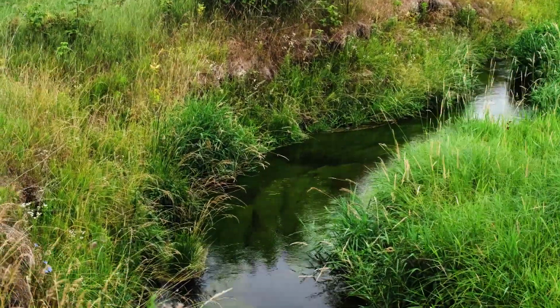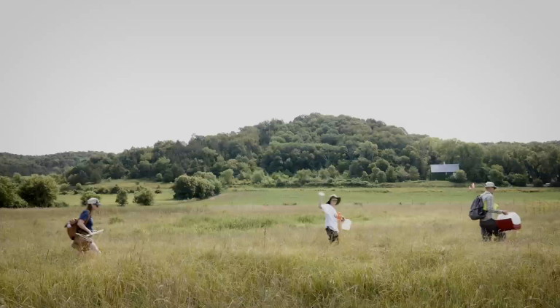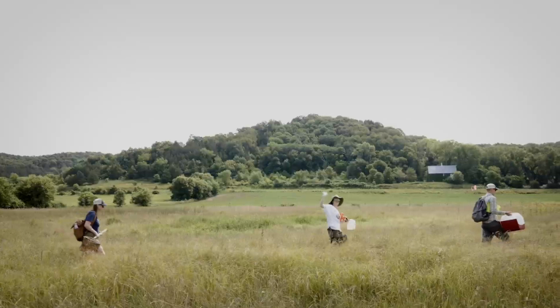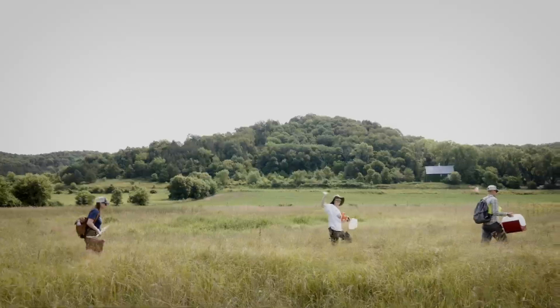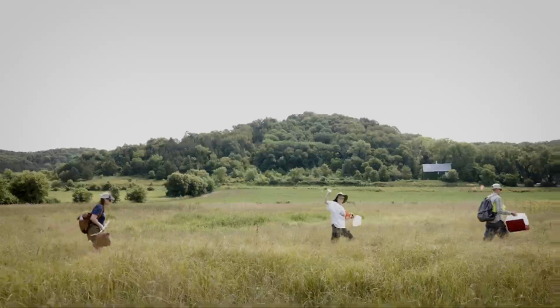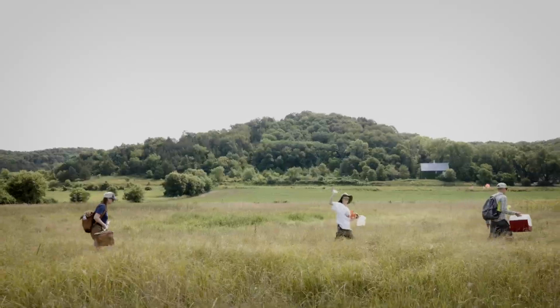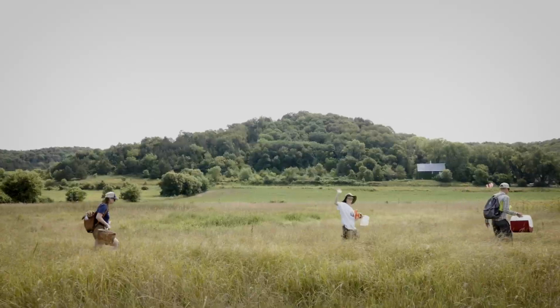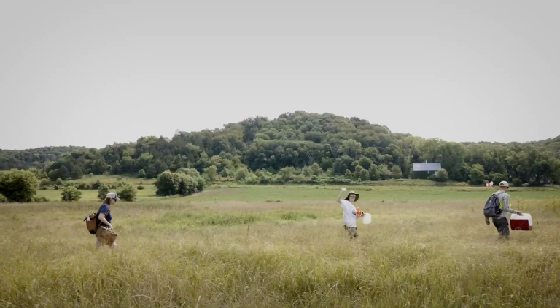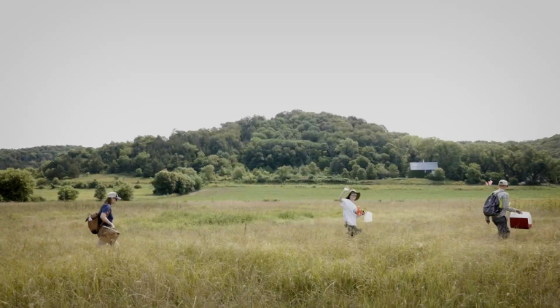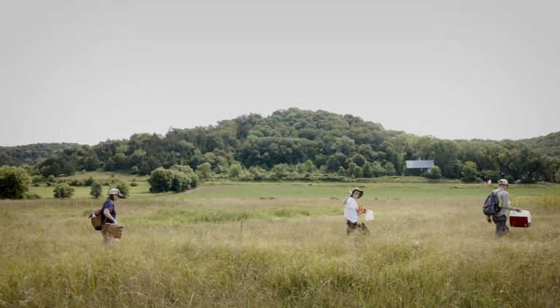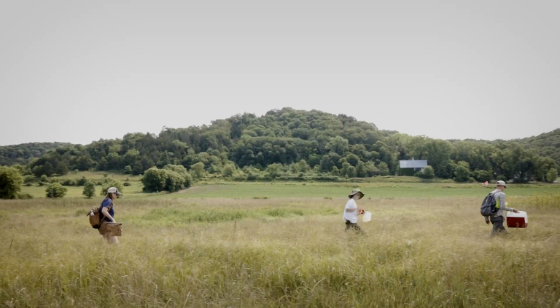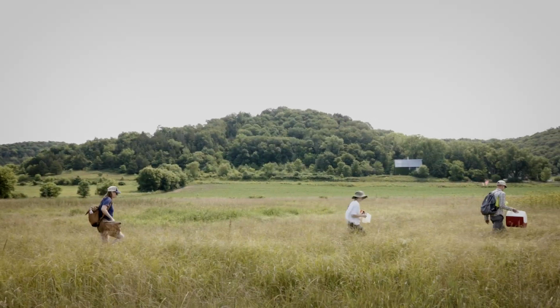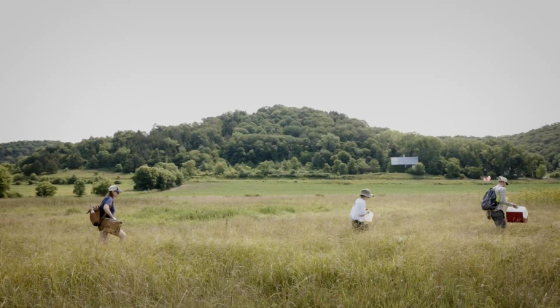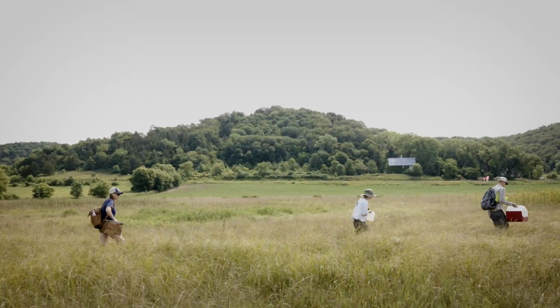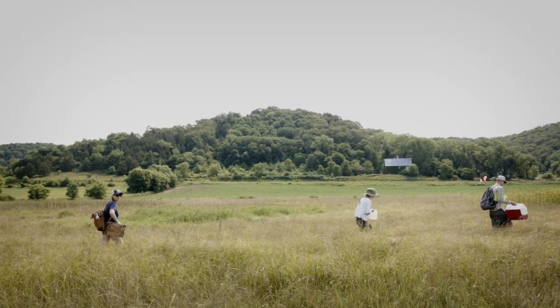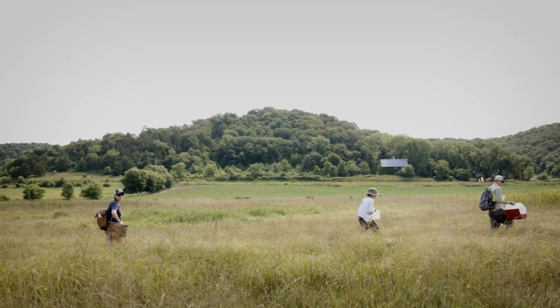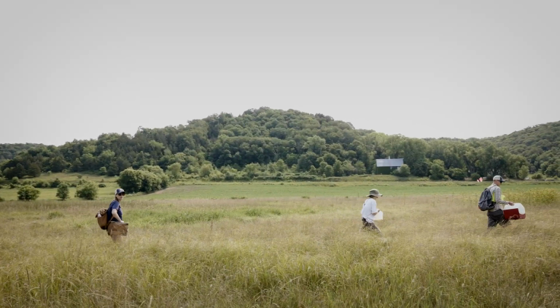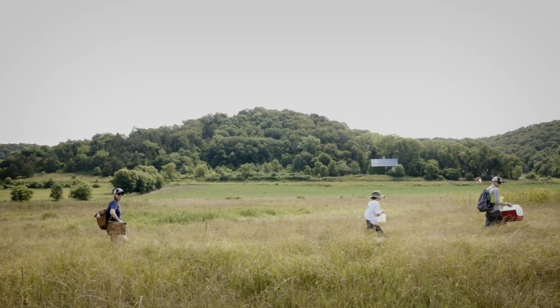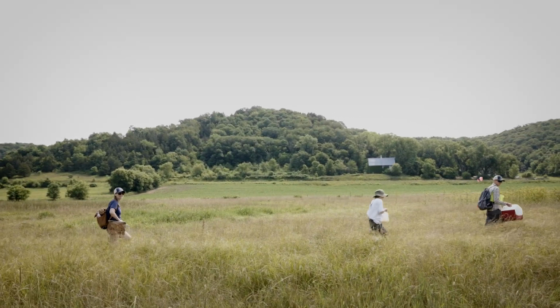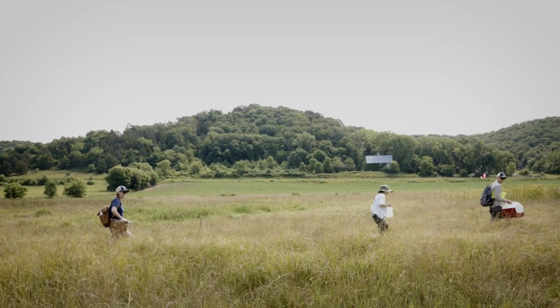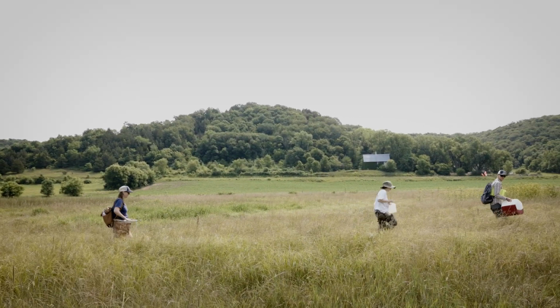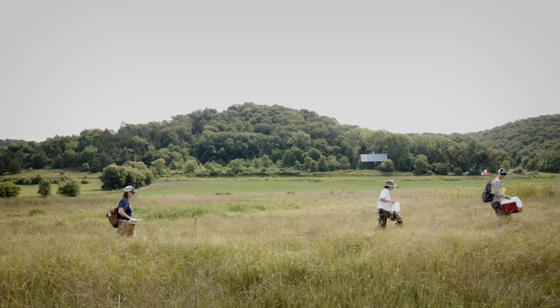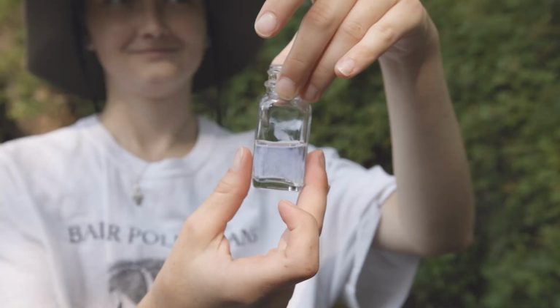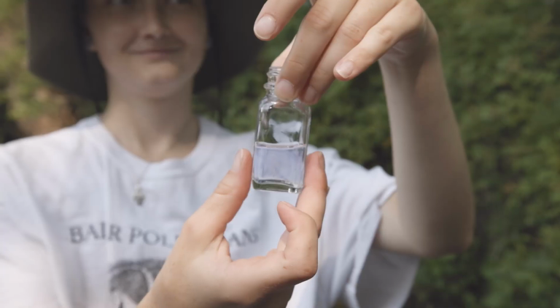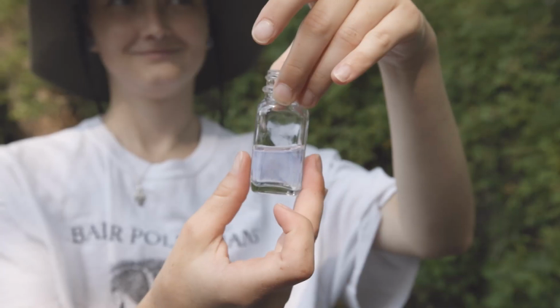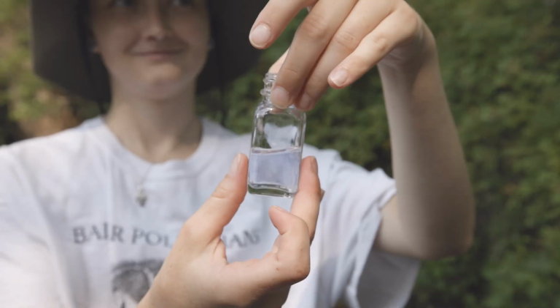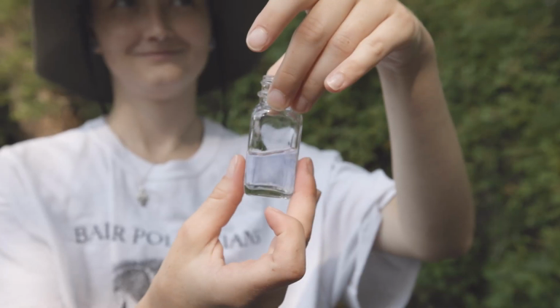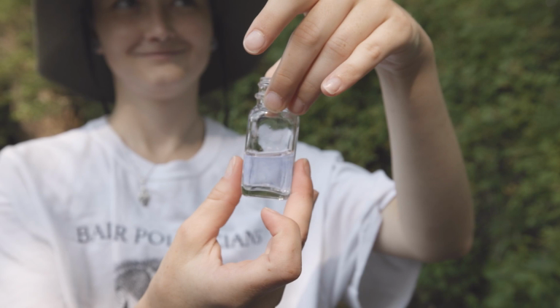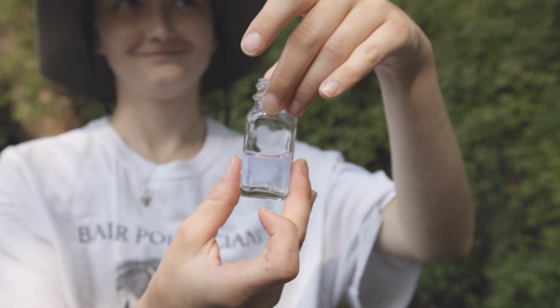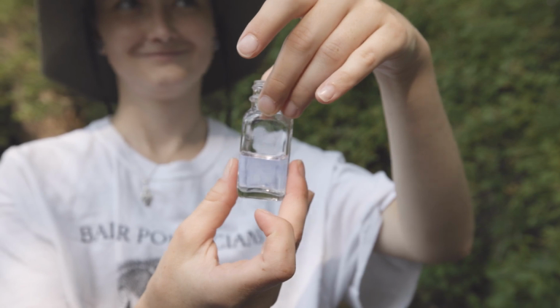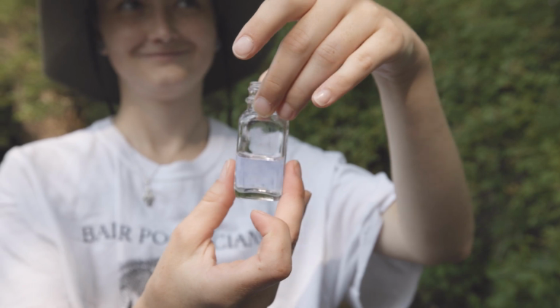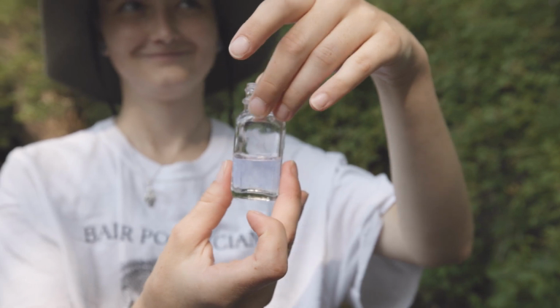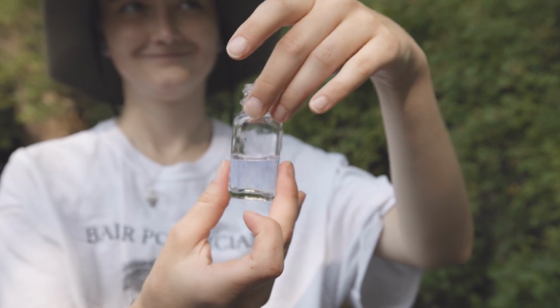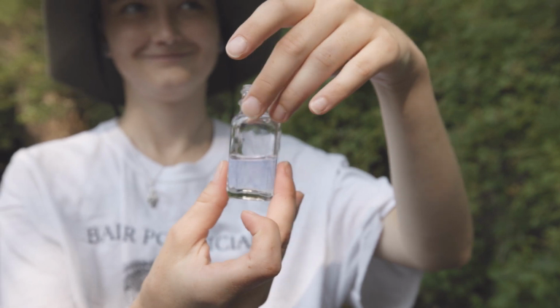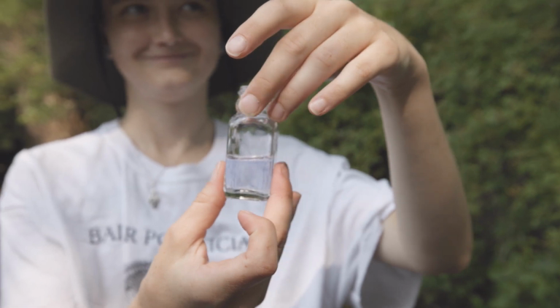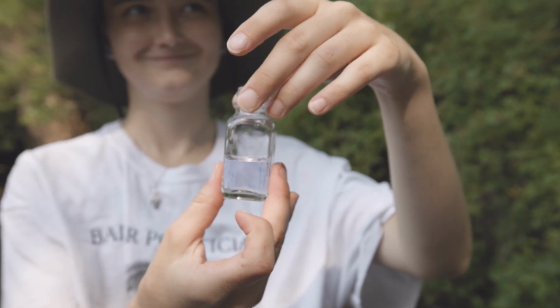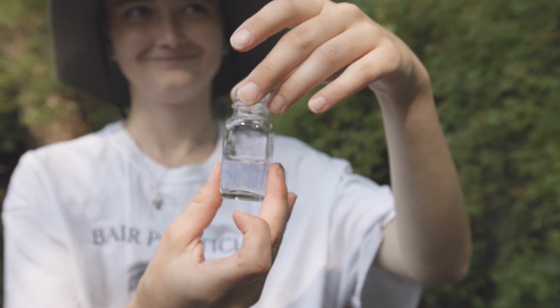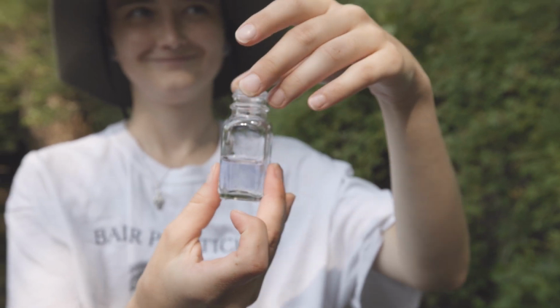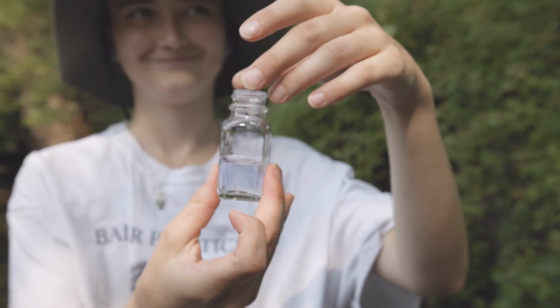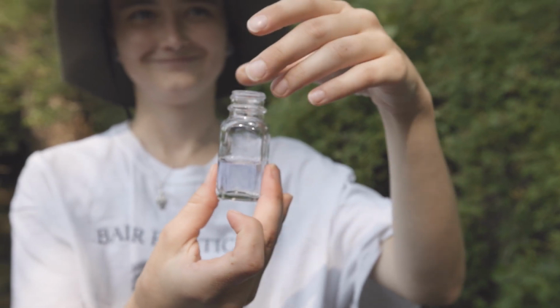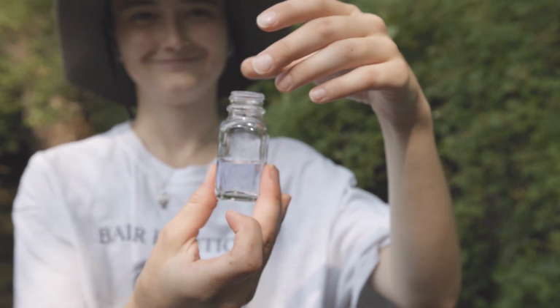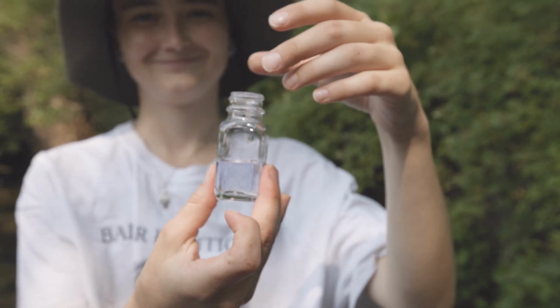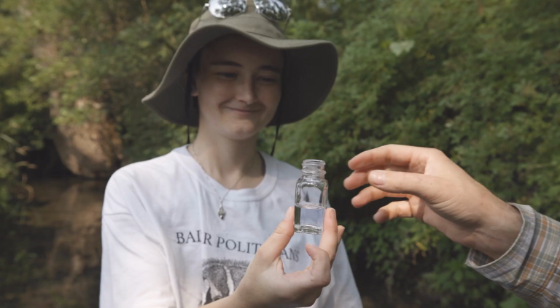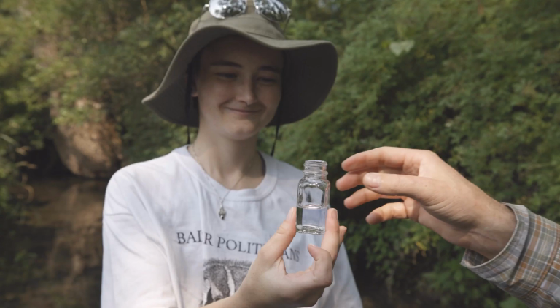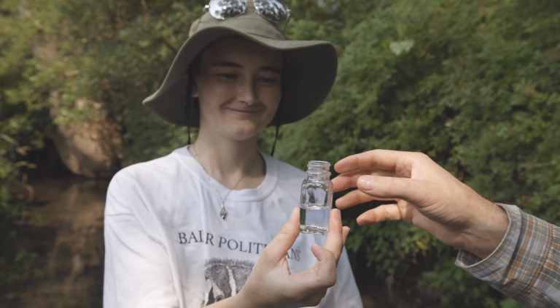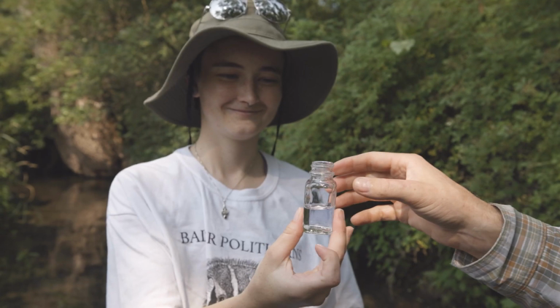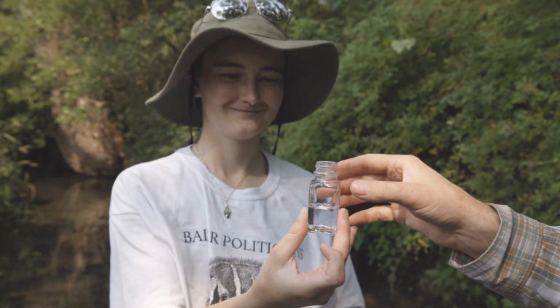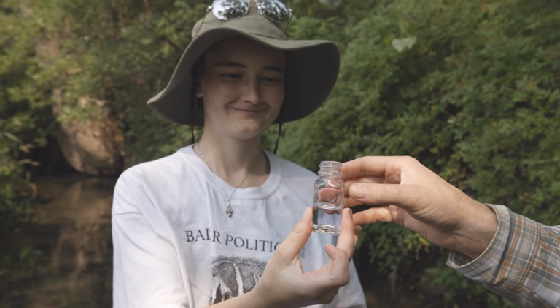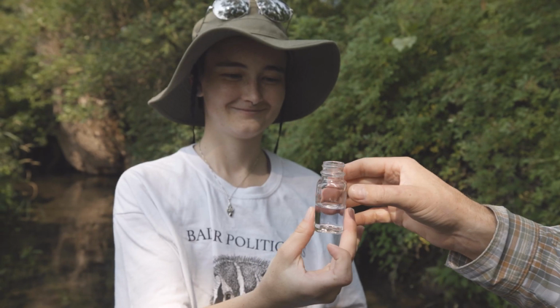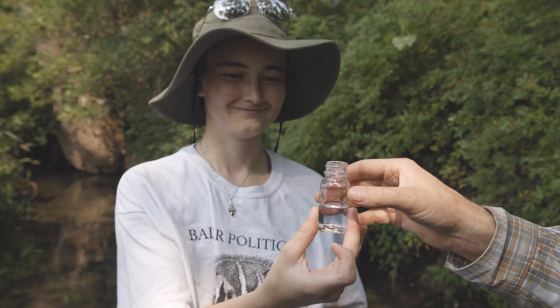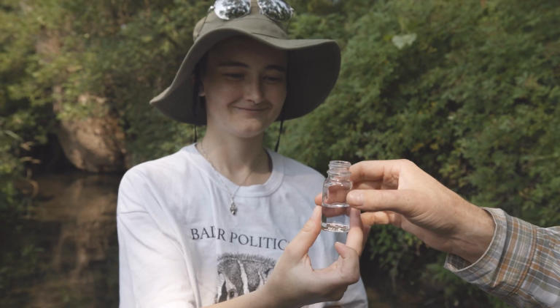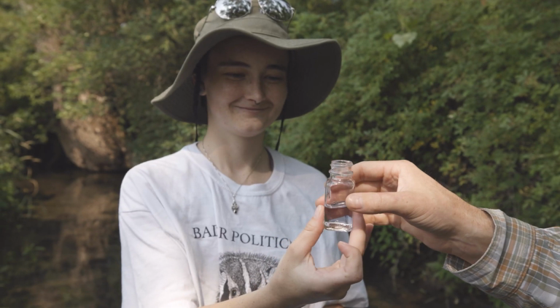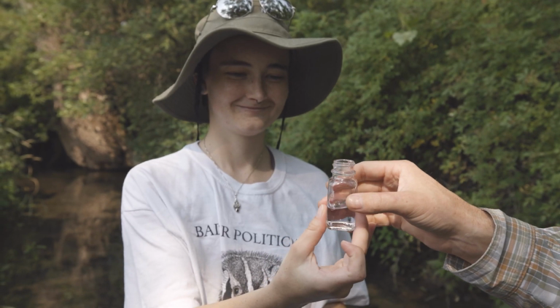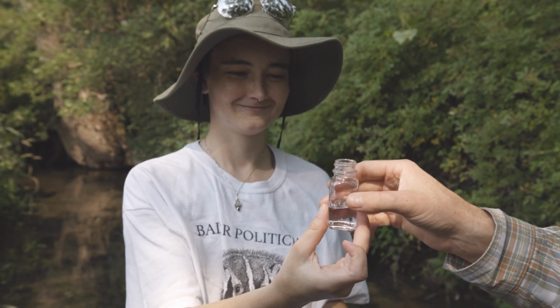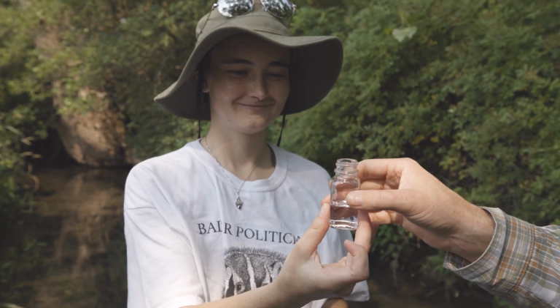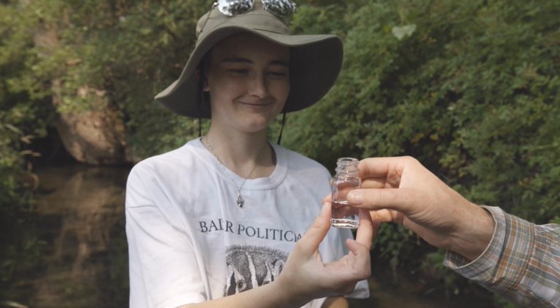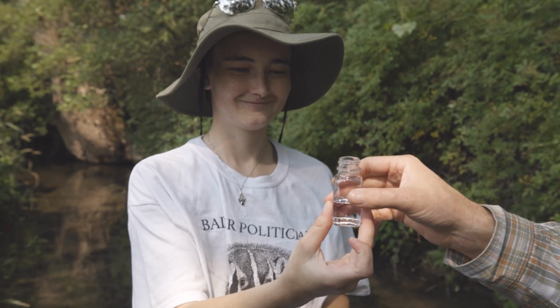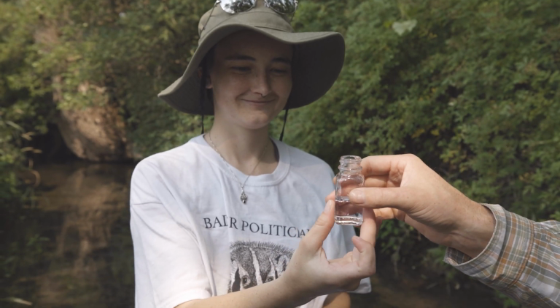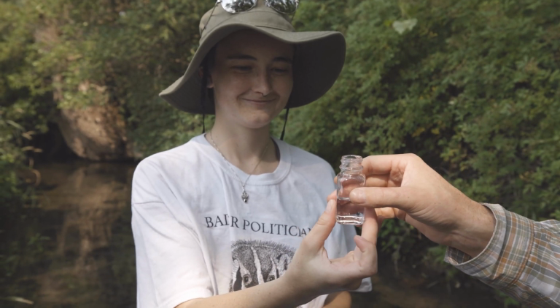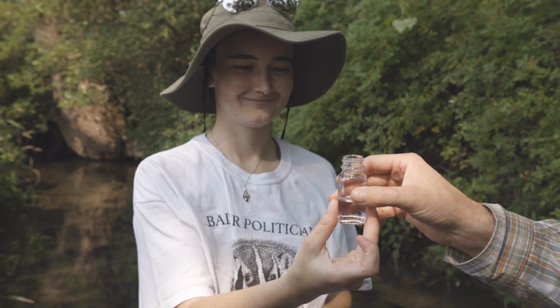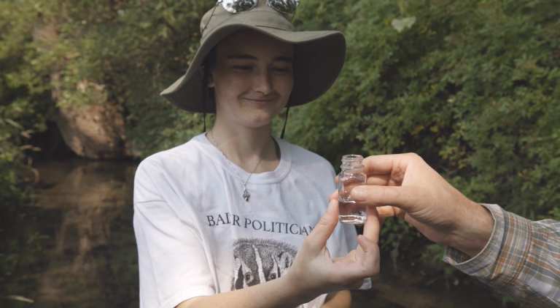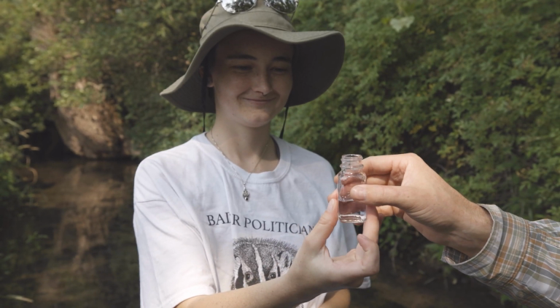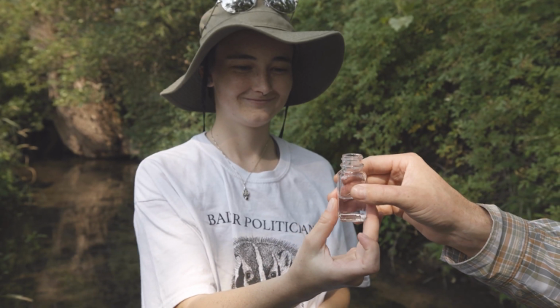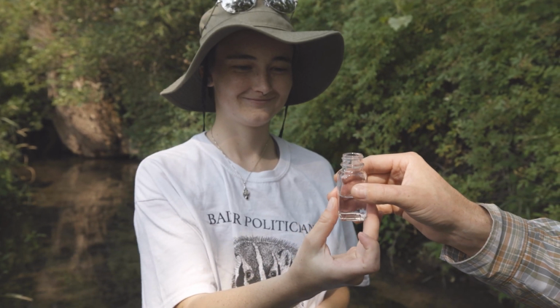The monitoring that we're doing today is focused on a few physical, chemical, and biotic indicators of stream health.